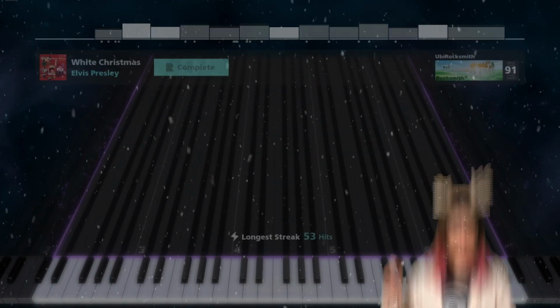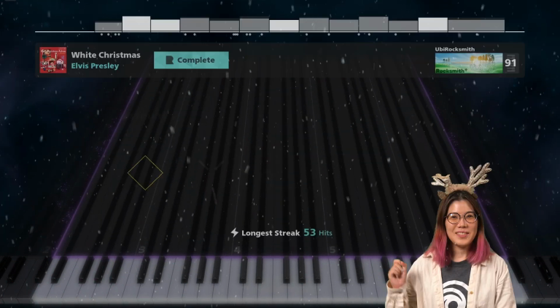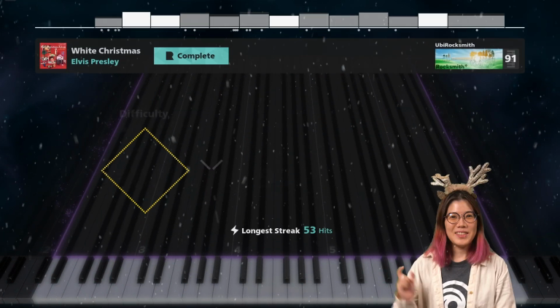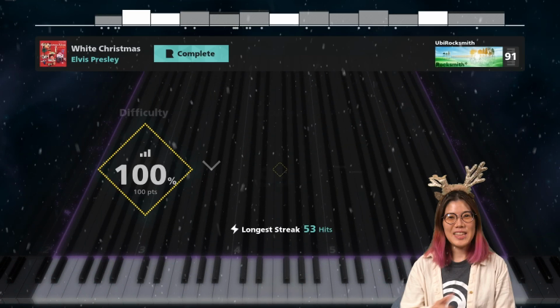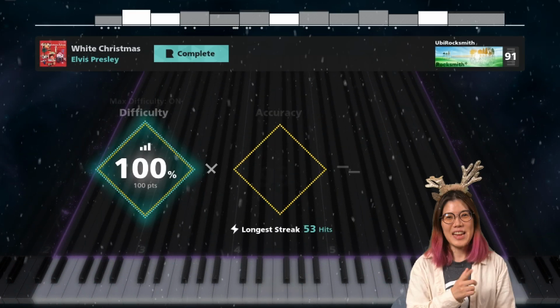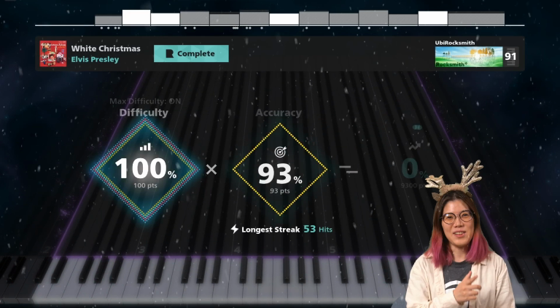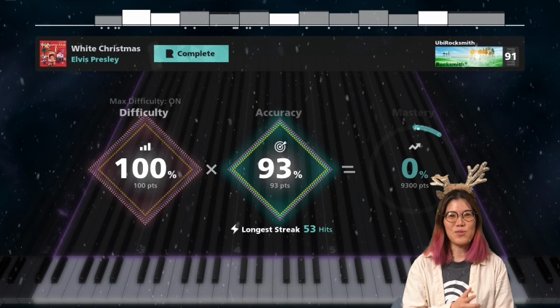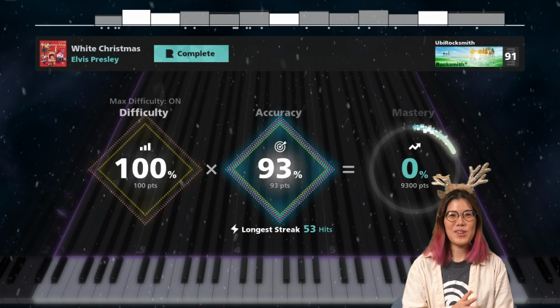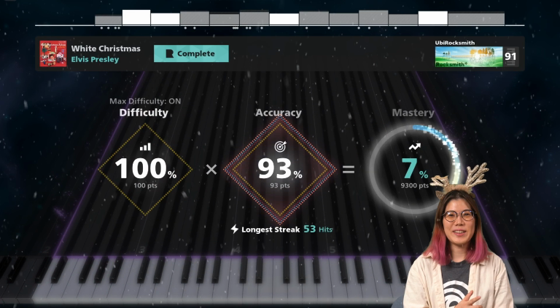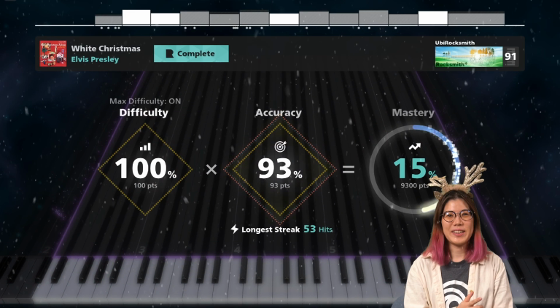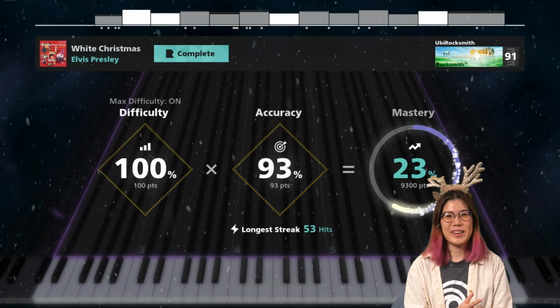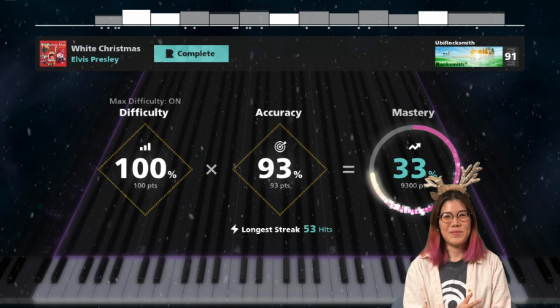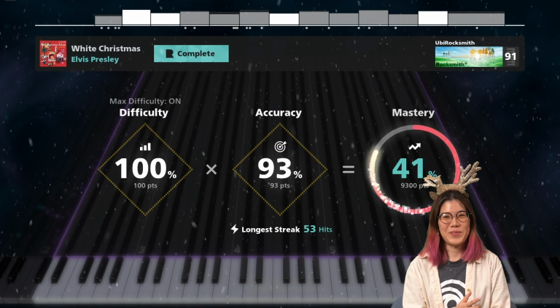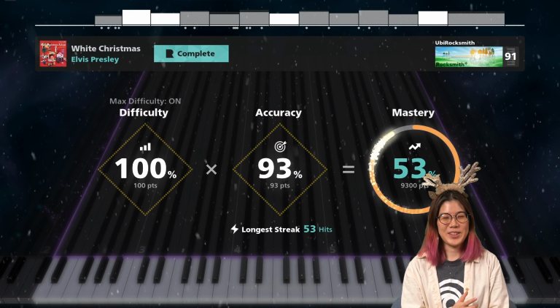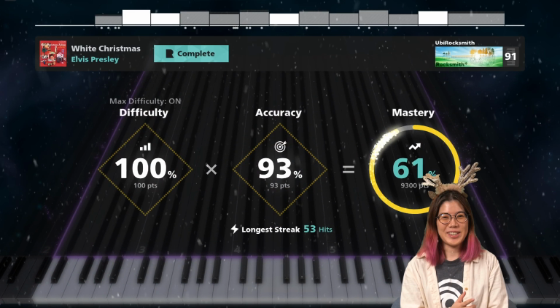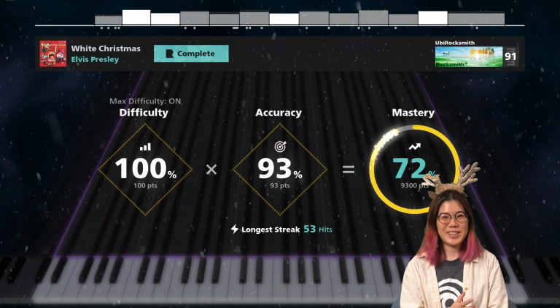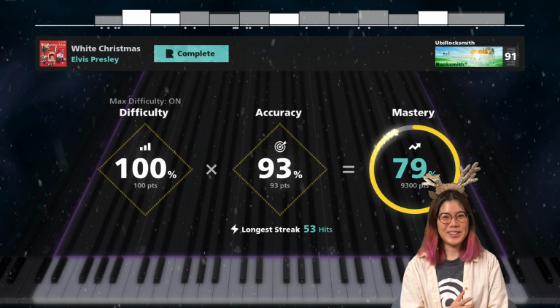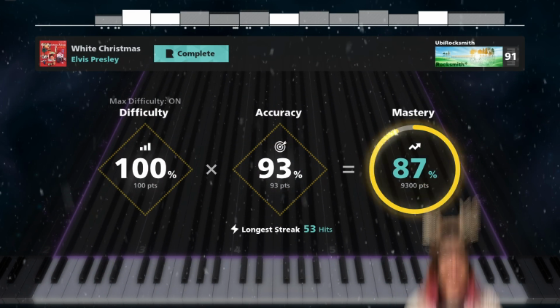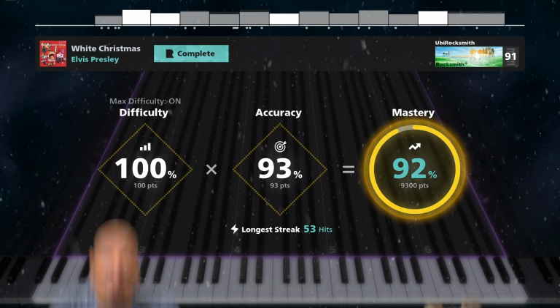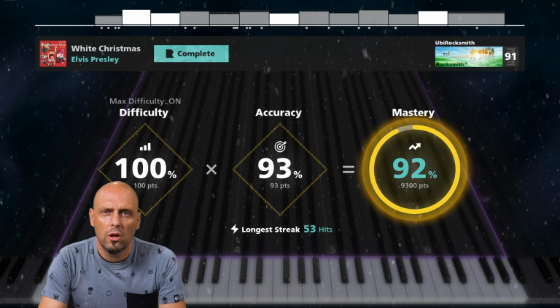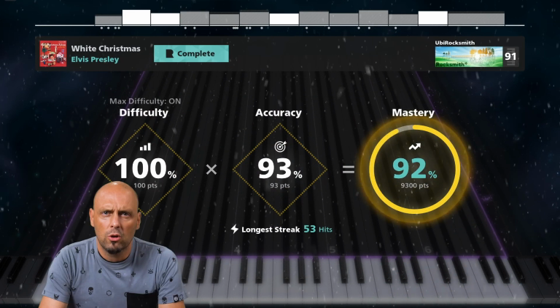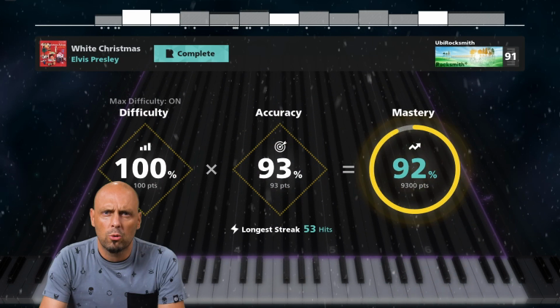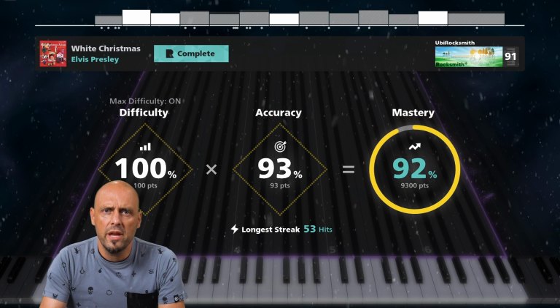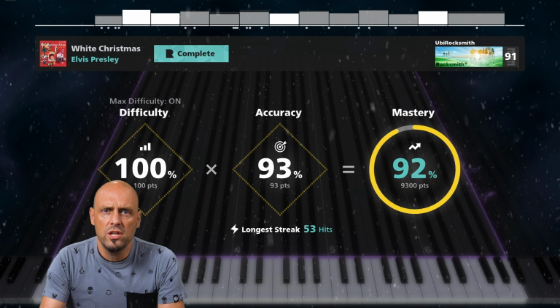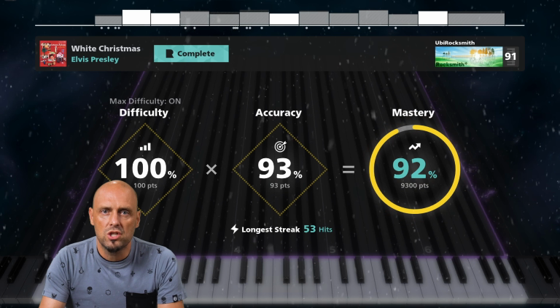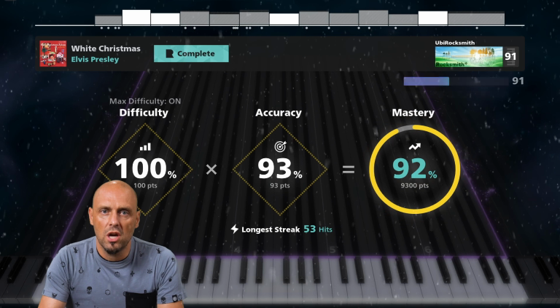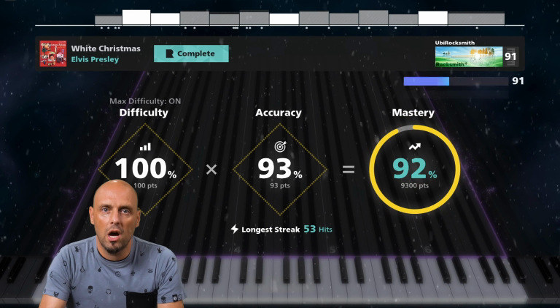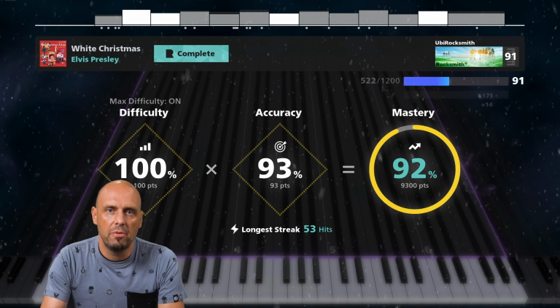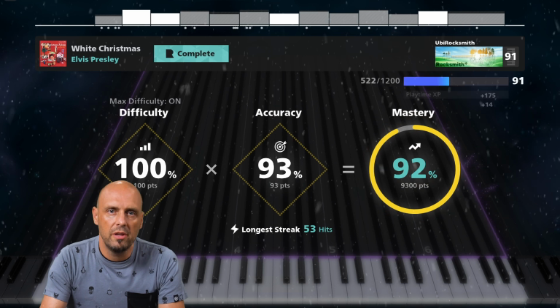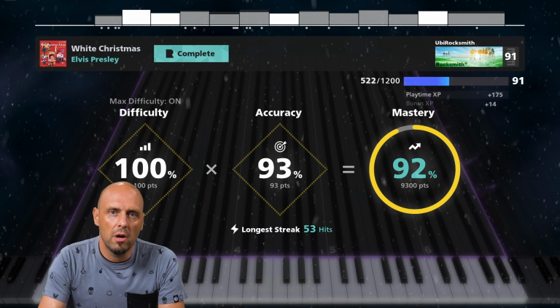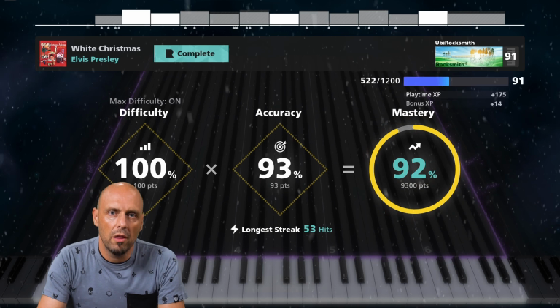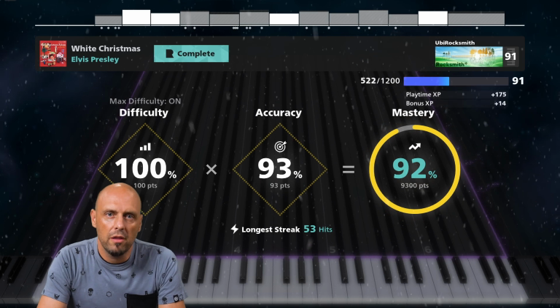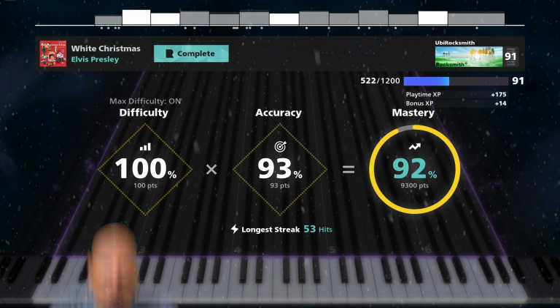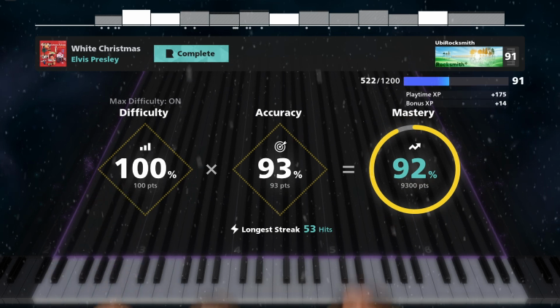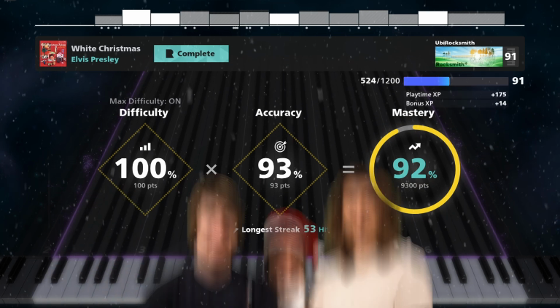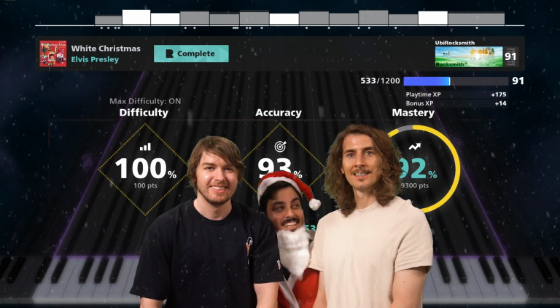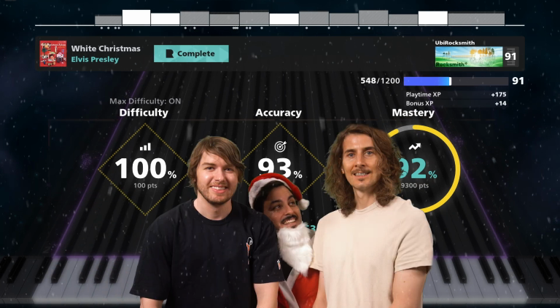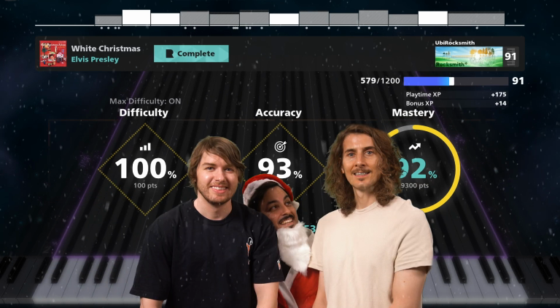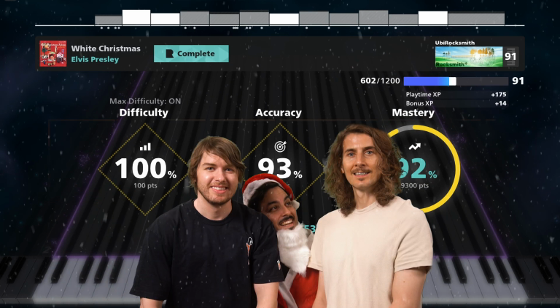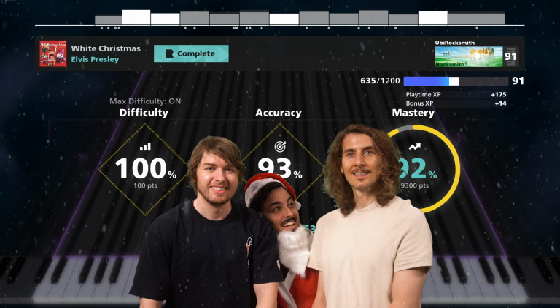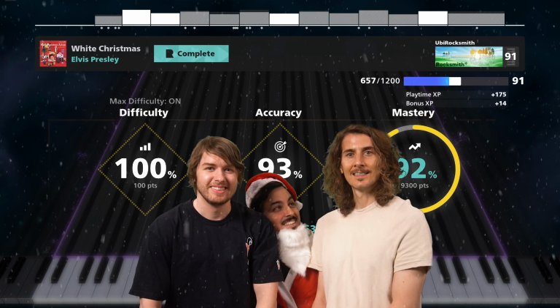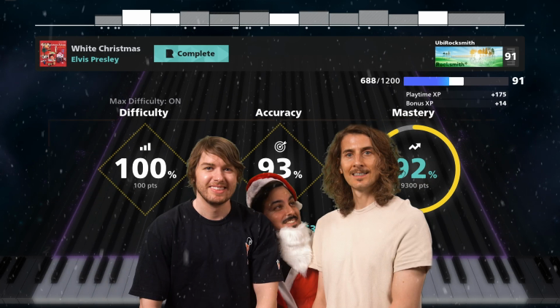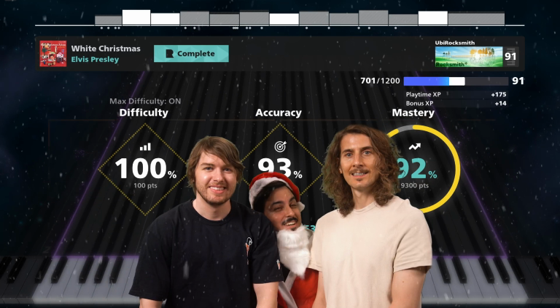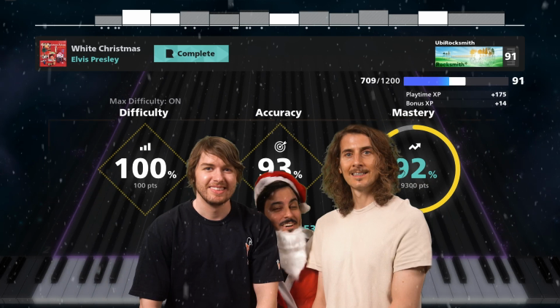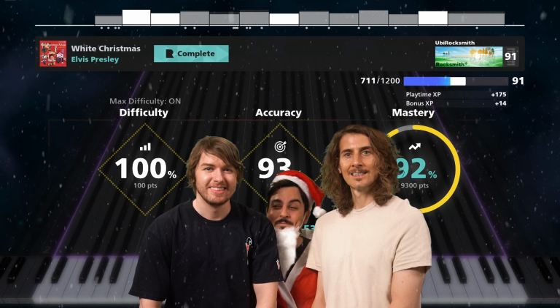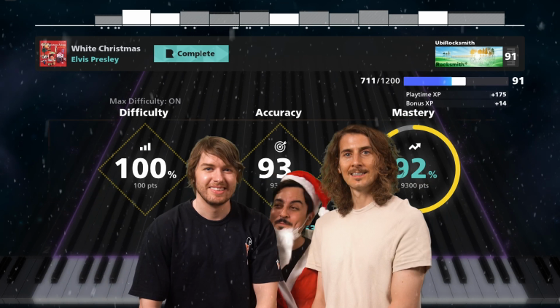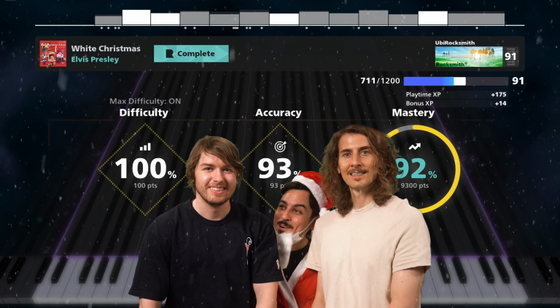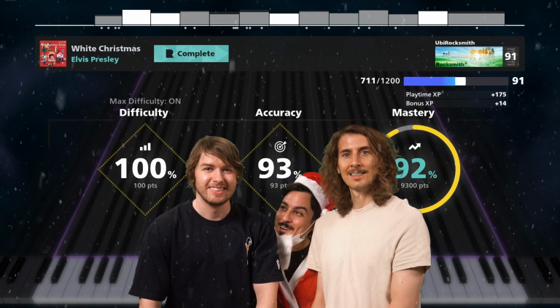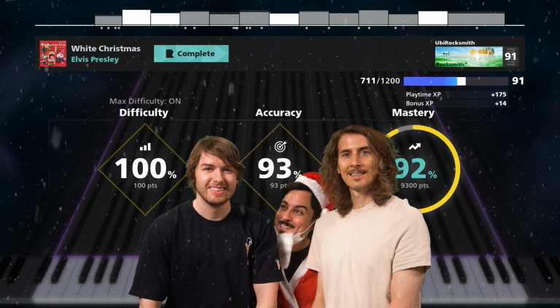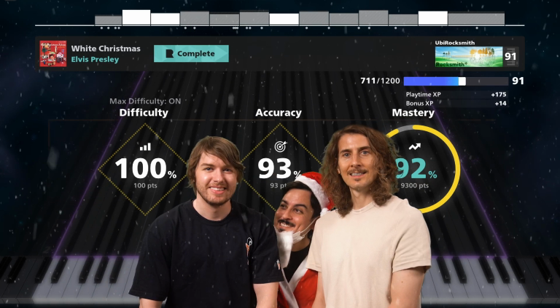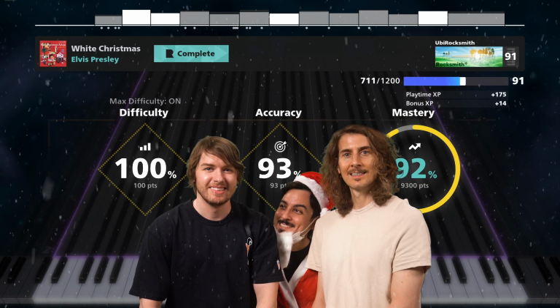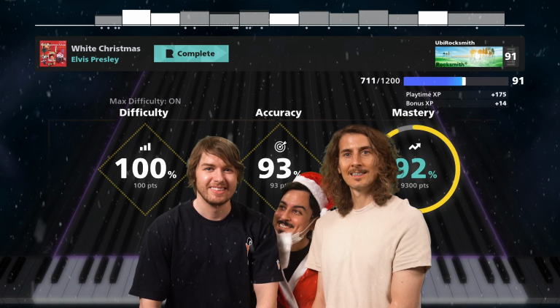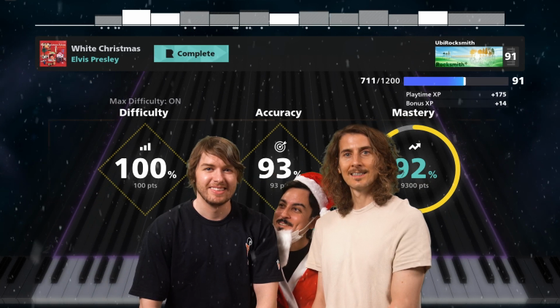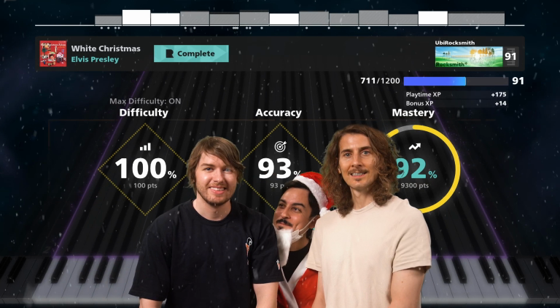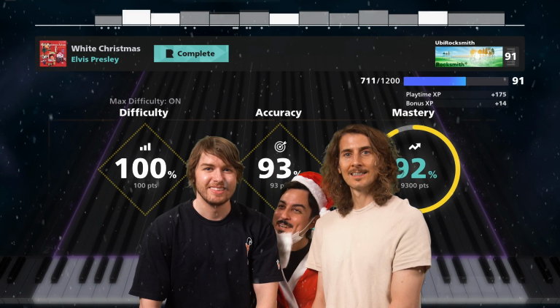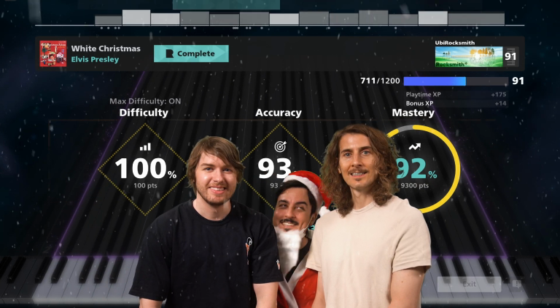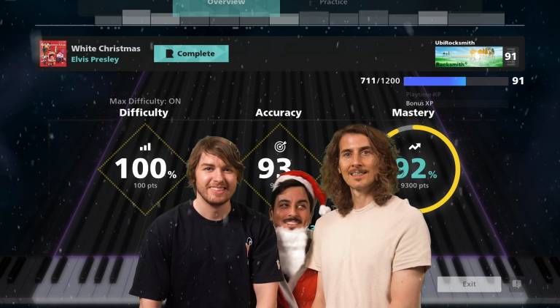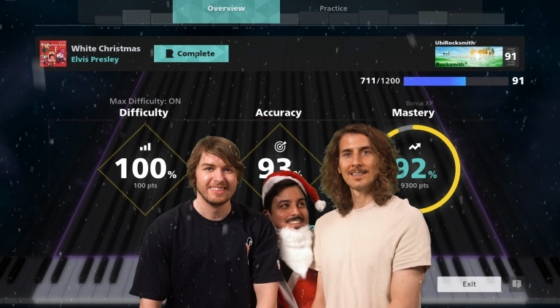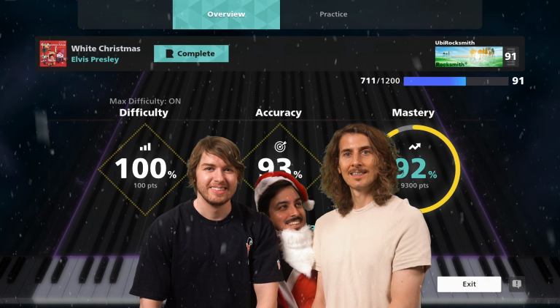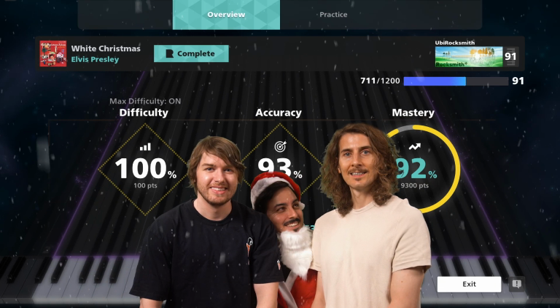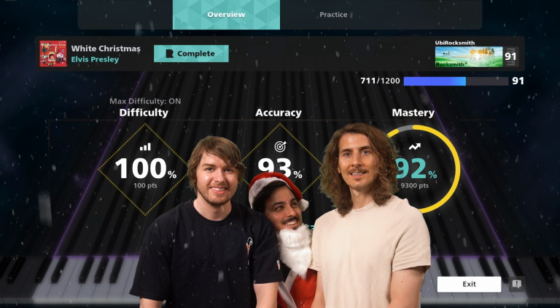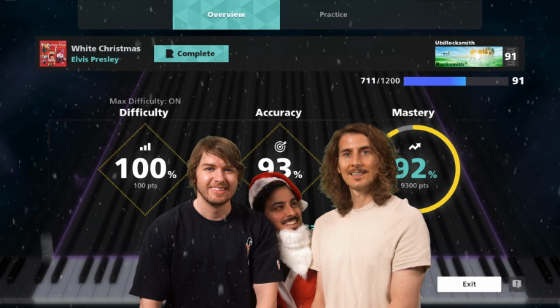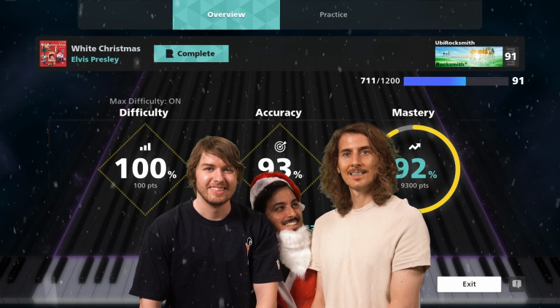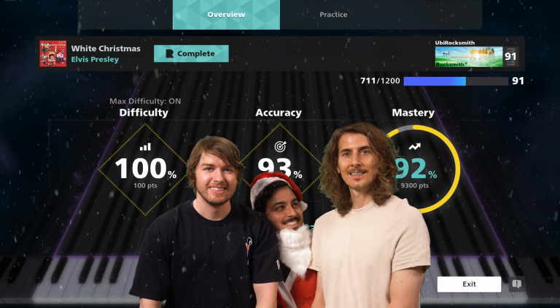Nice one, Capitol. Great job, Timothy. Nice job, boys — you made it to the good list.